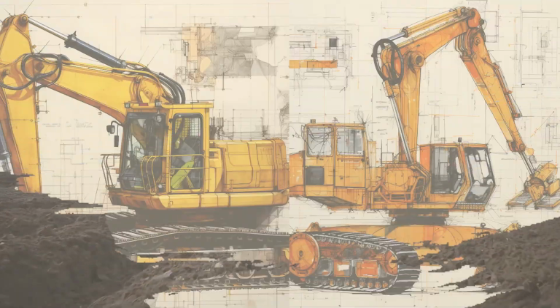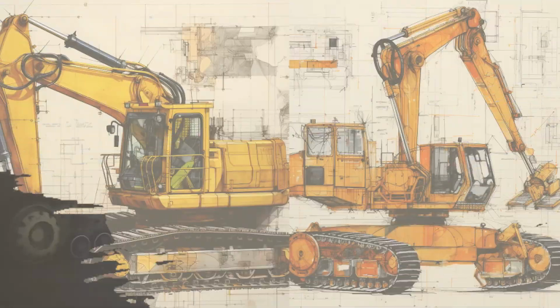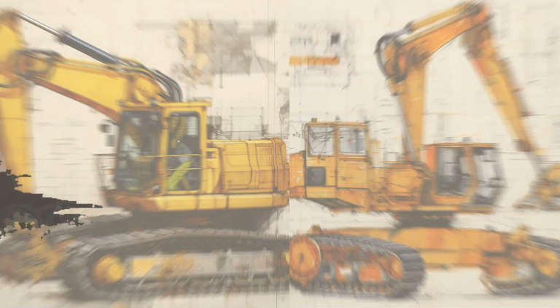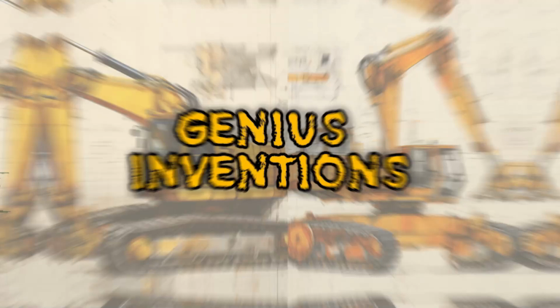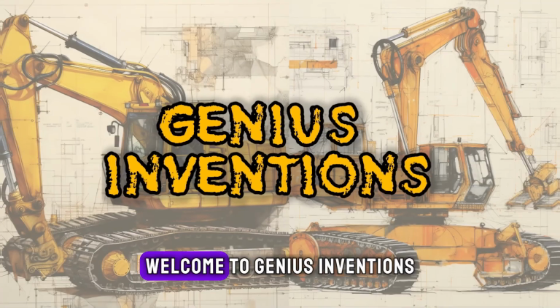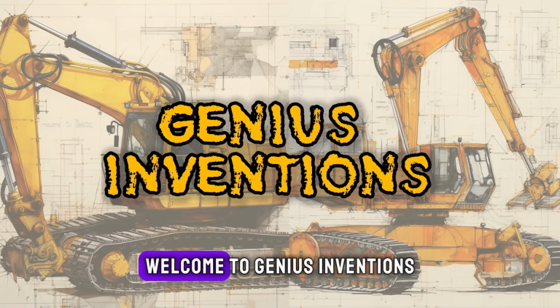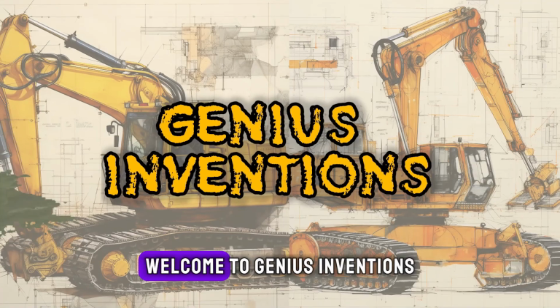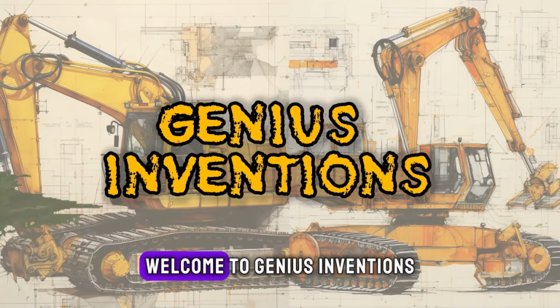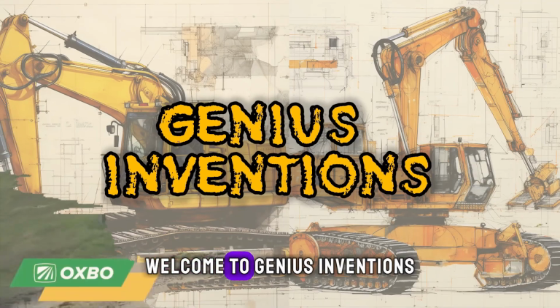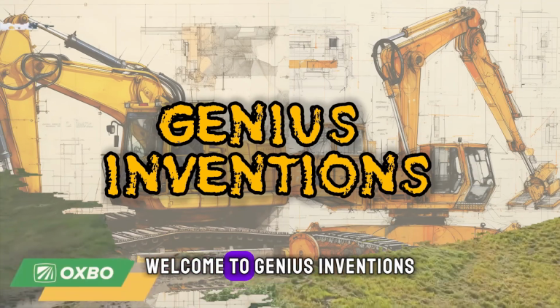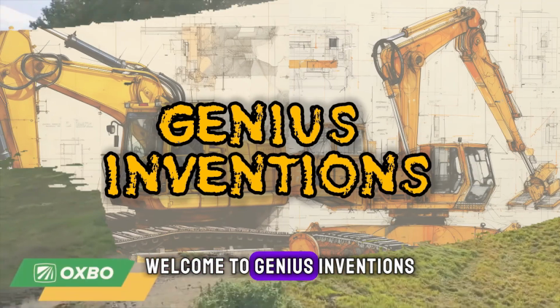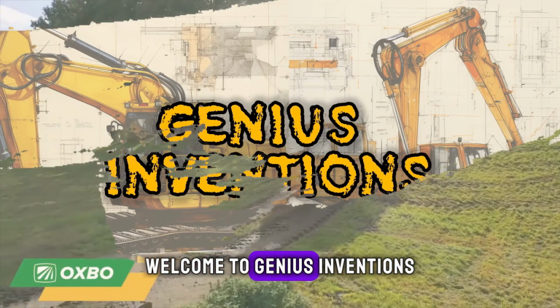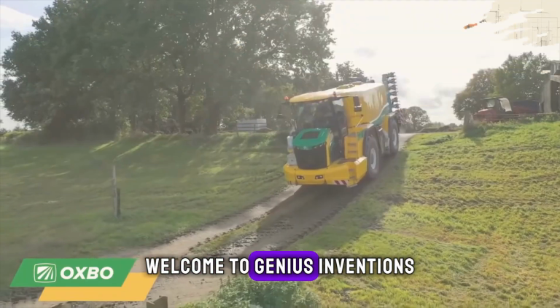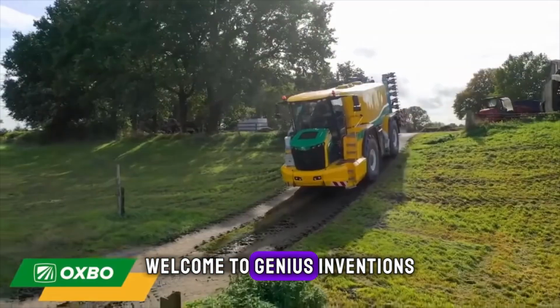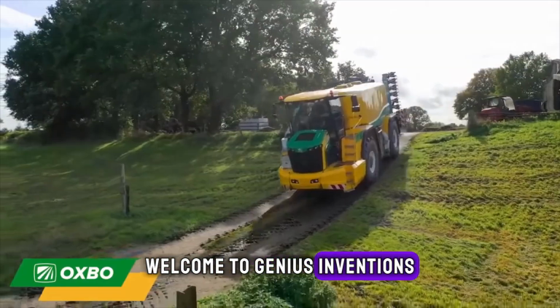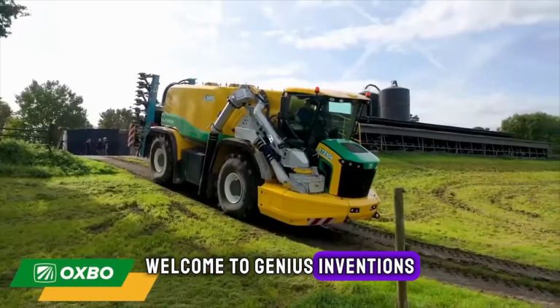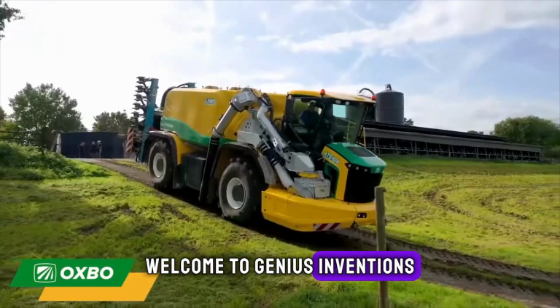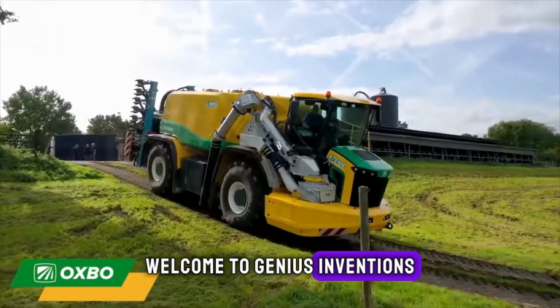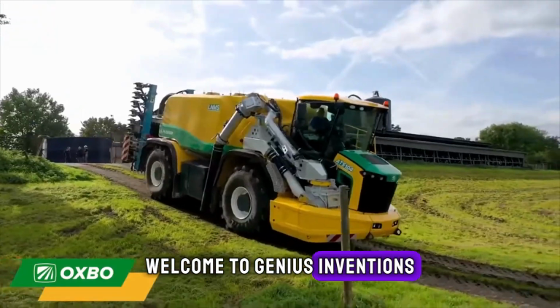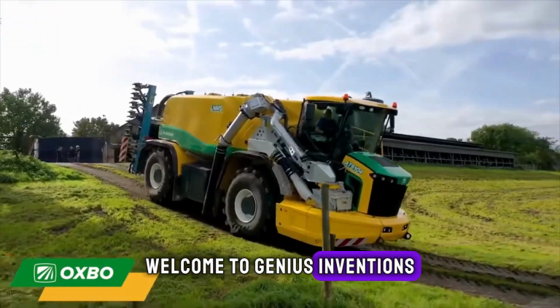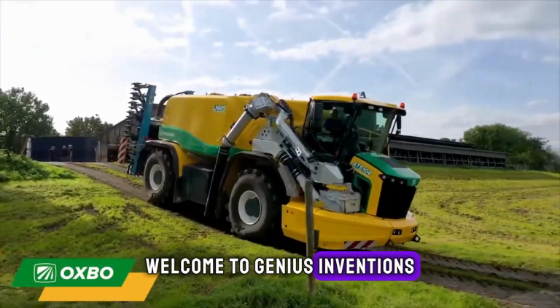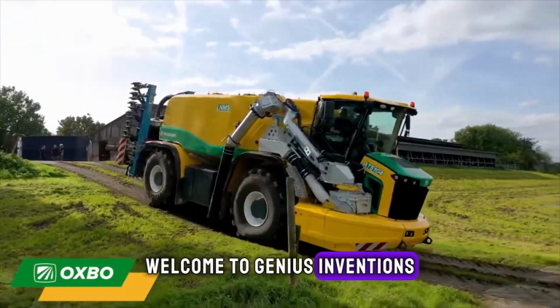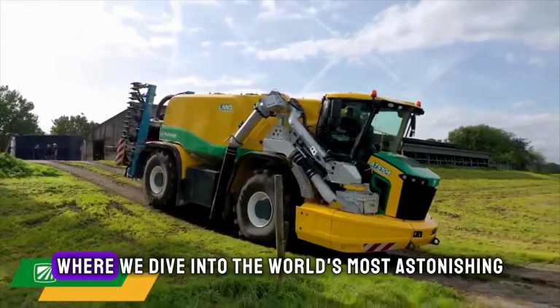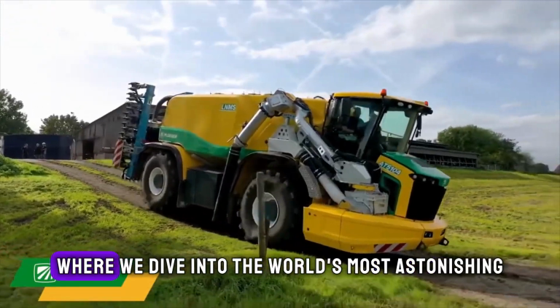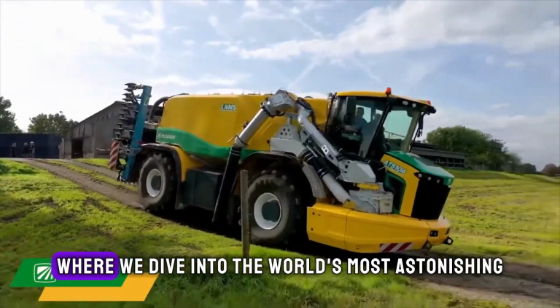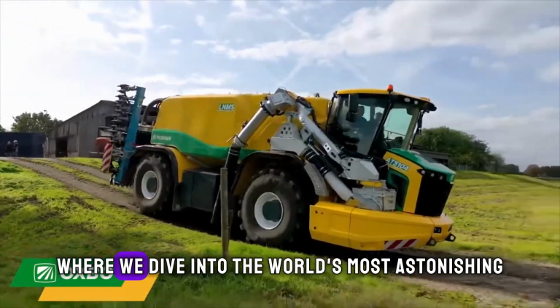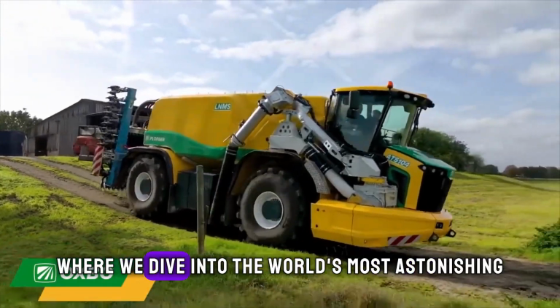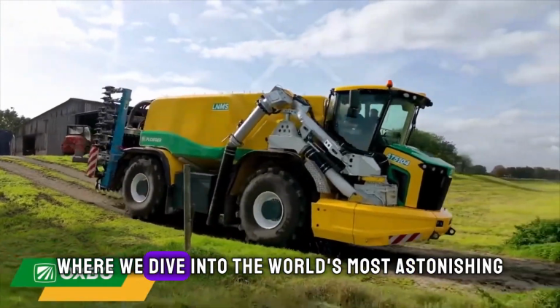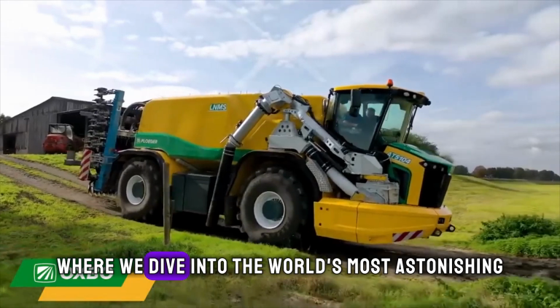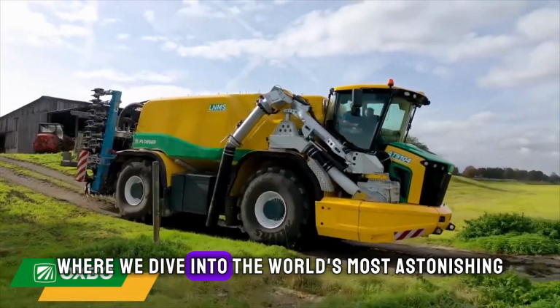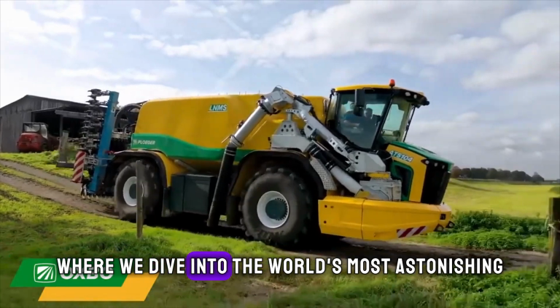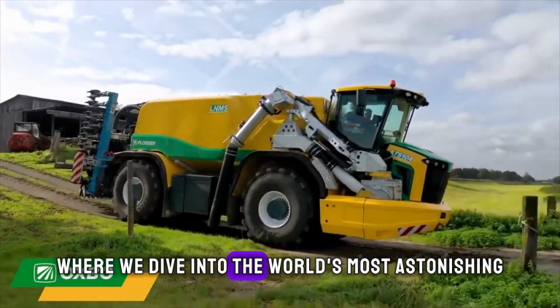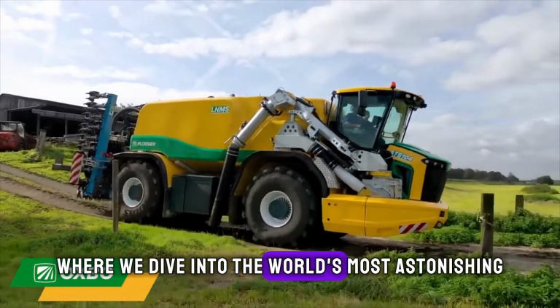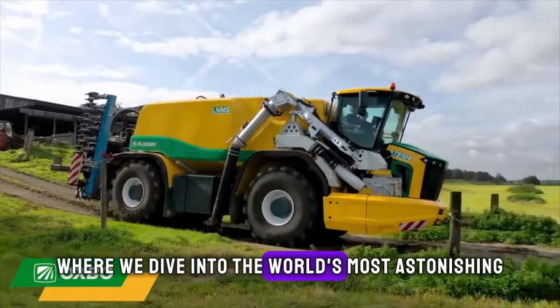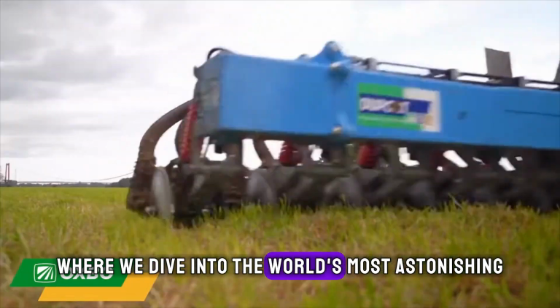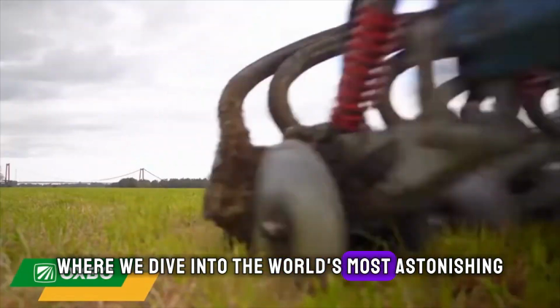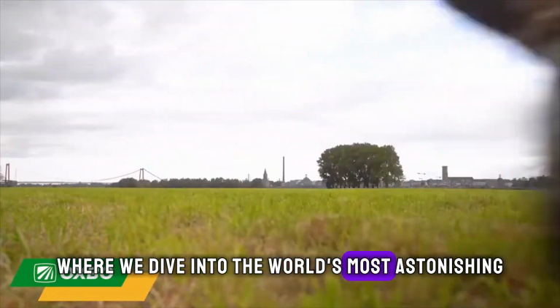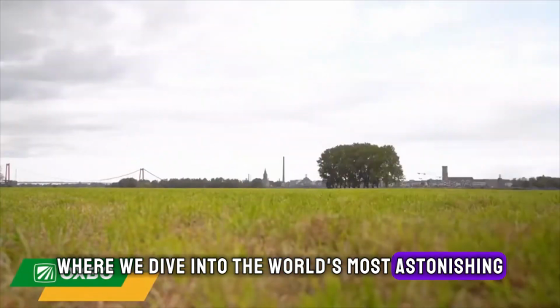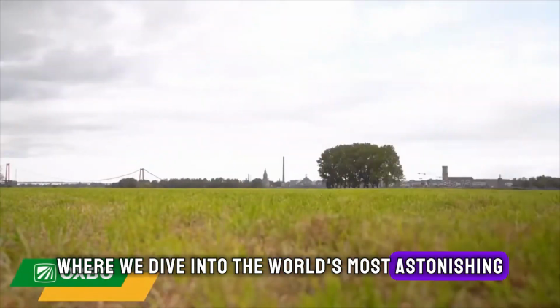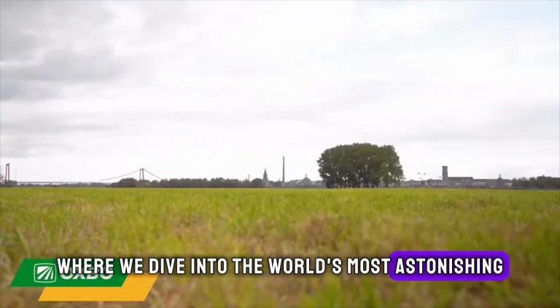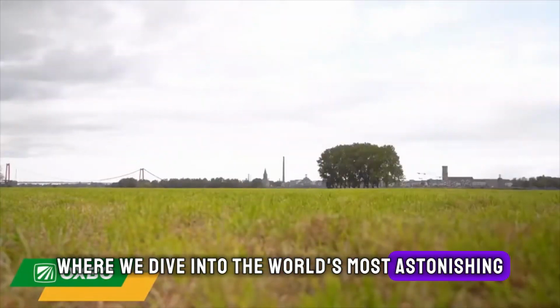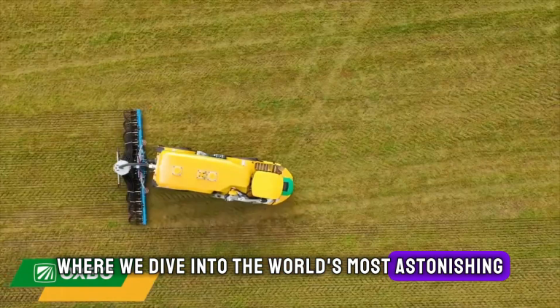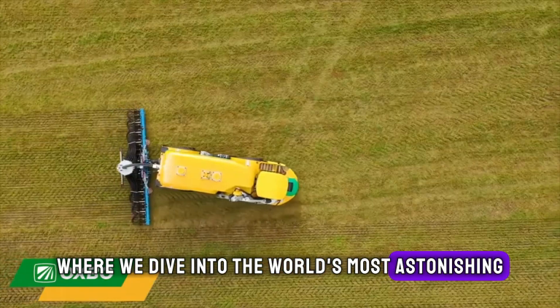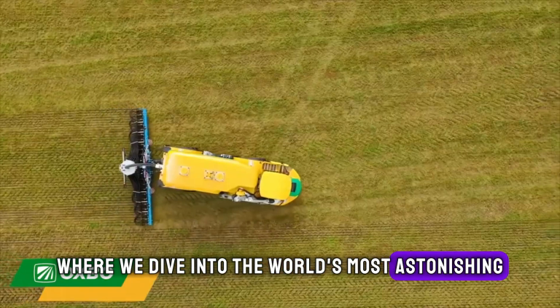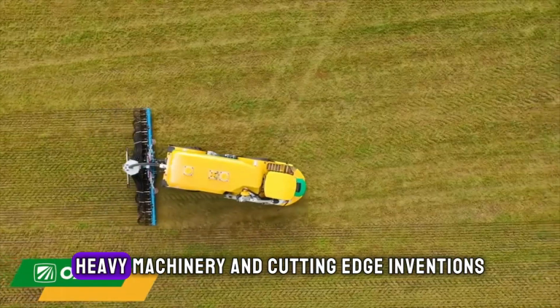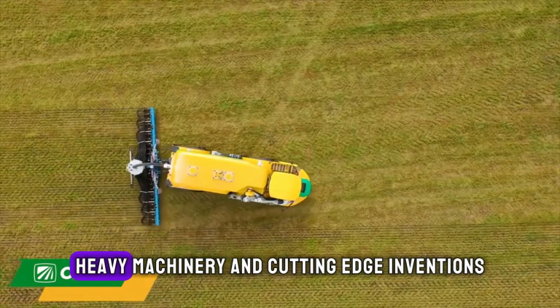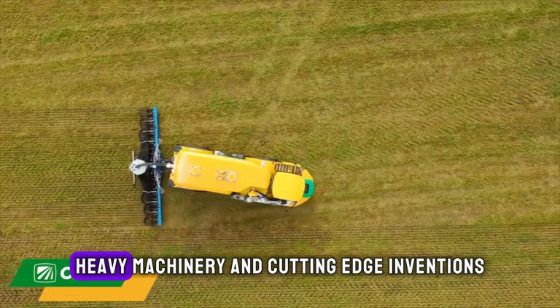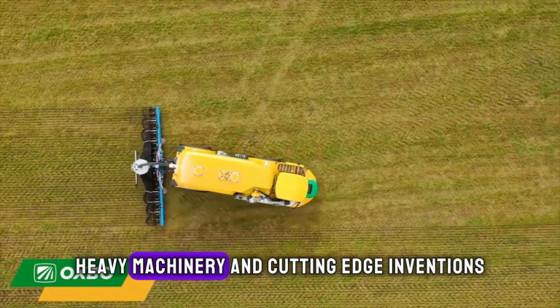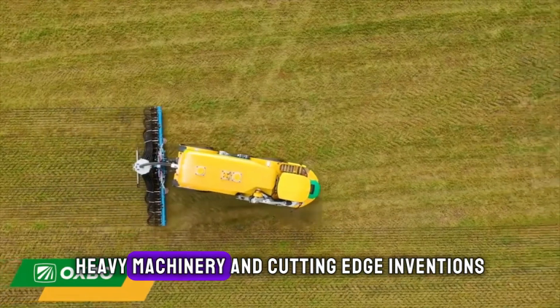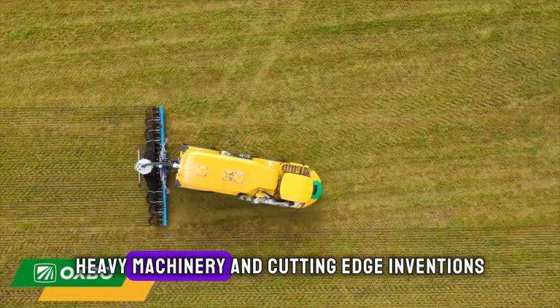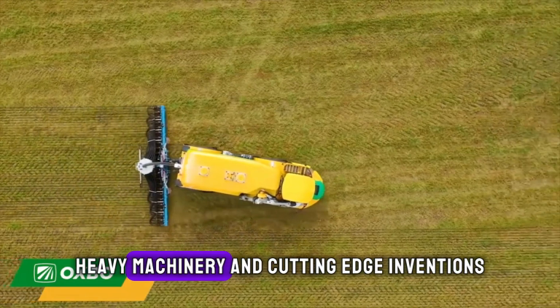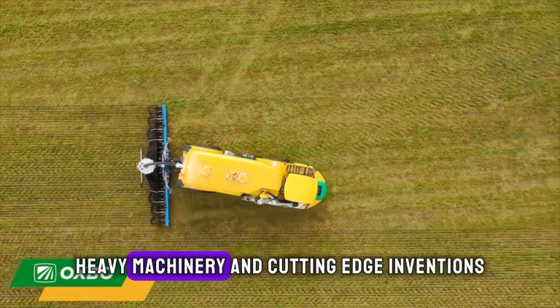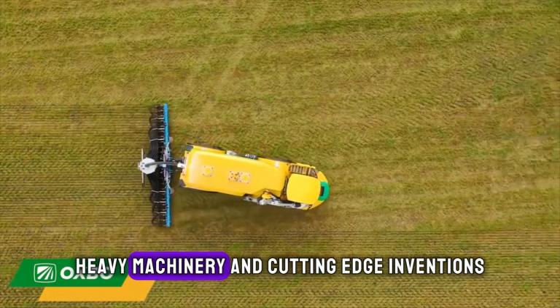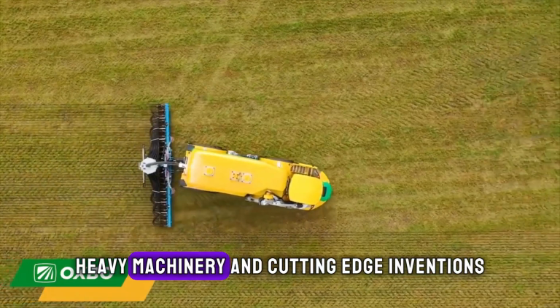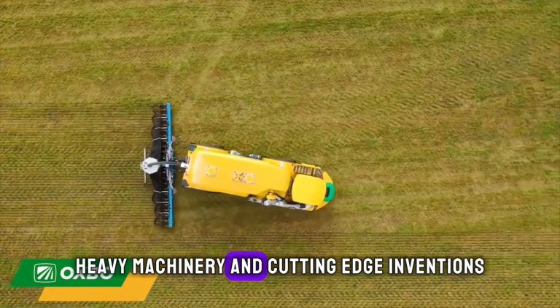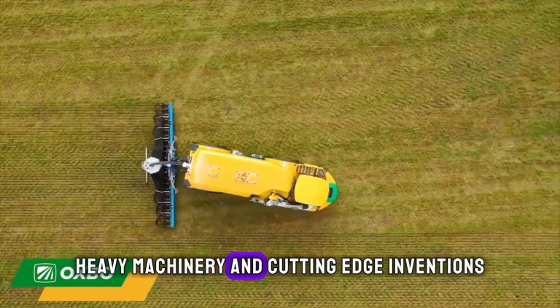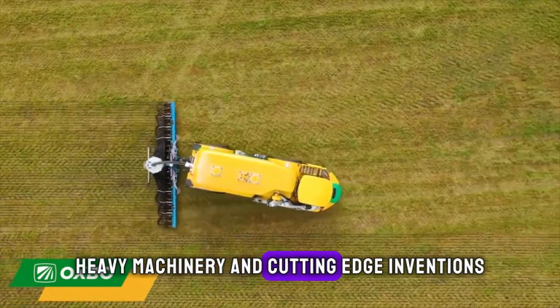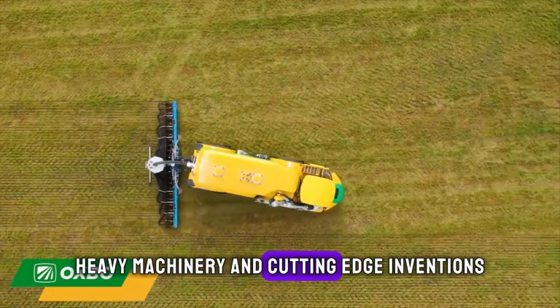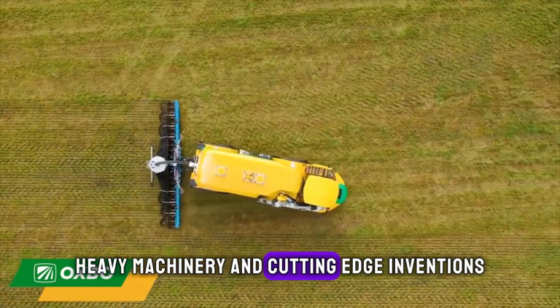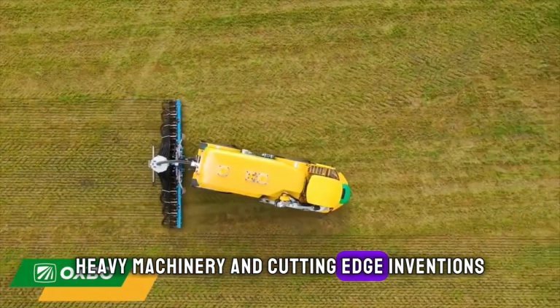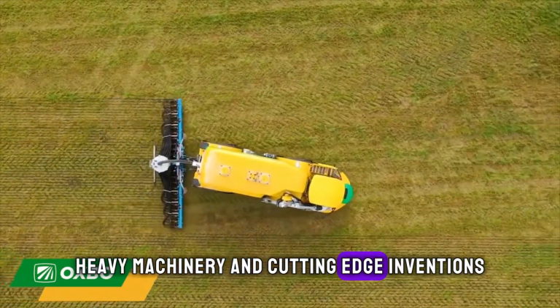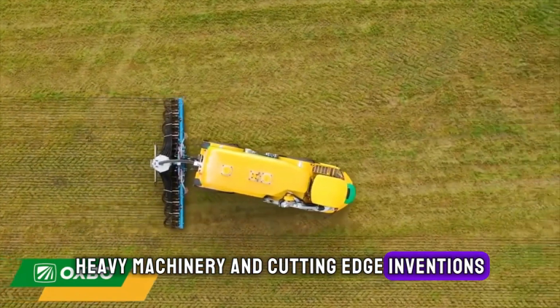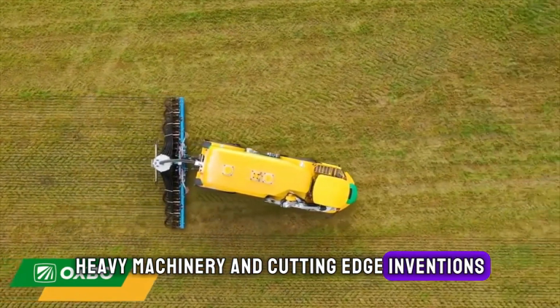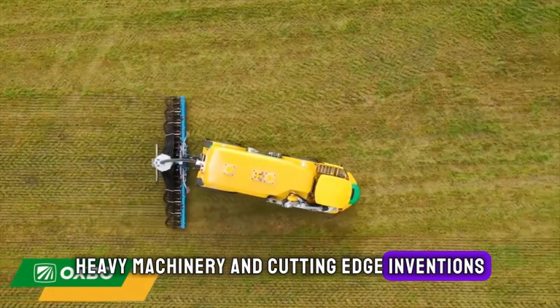Welcome to Genius Inventions, where we dive into the world's most astonishing heavy machinery and cutting-edge inventions.